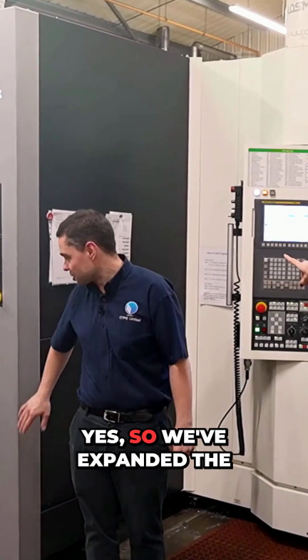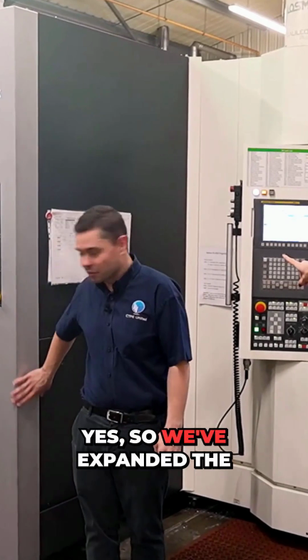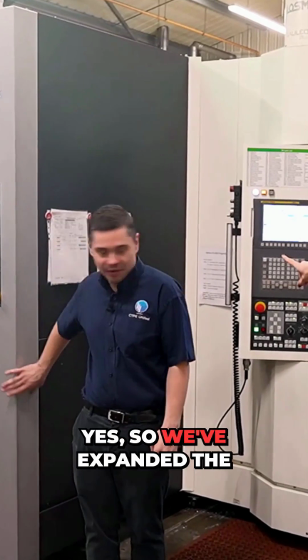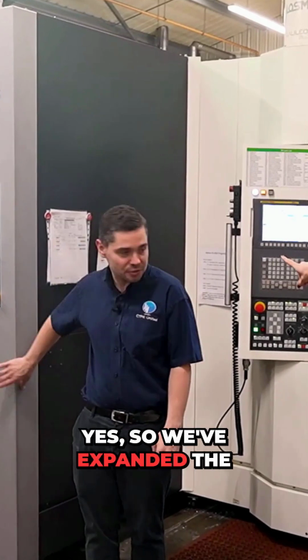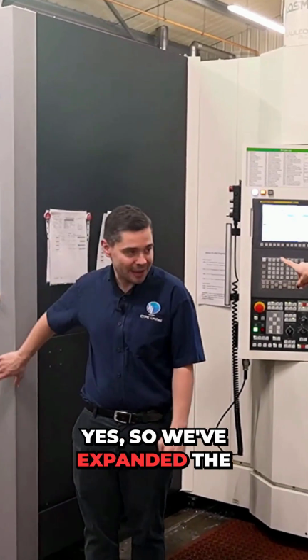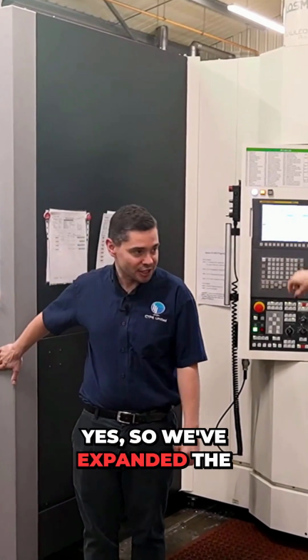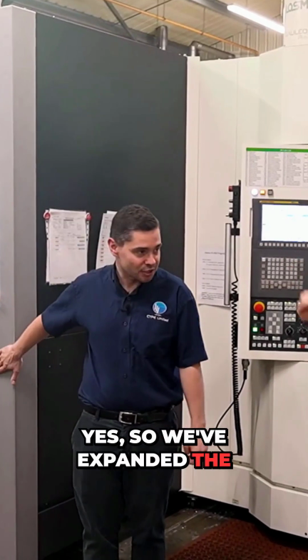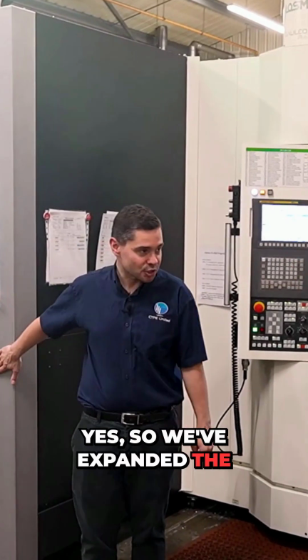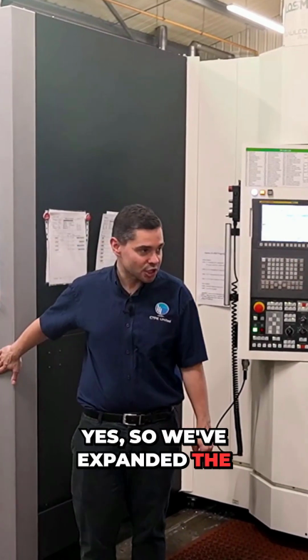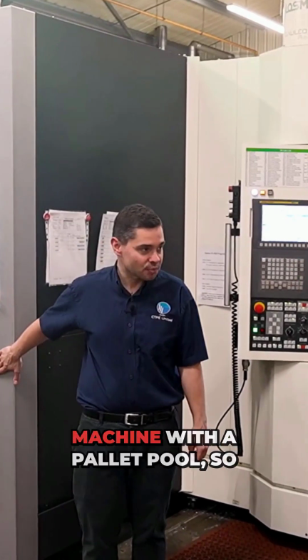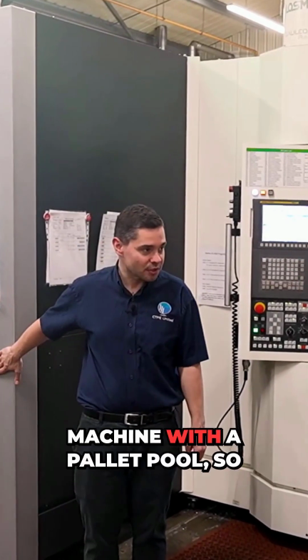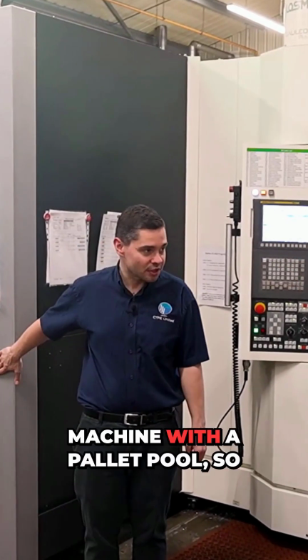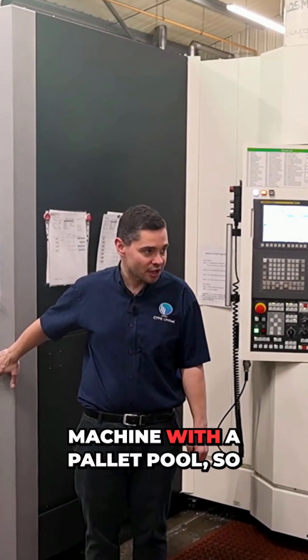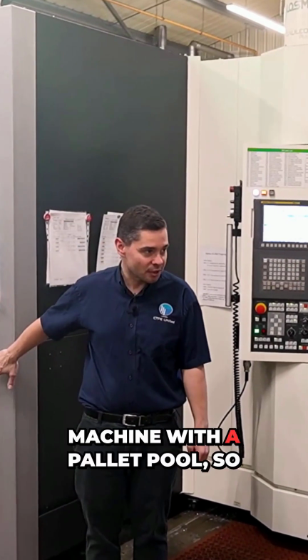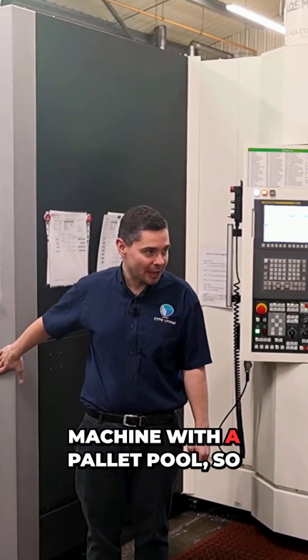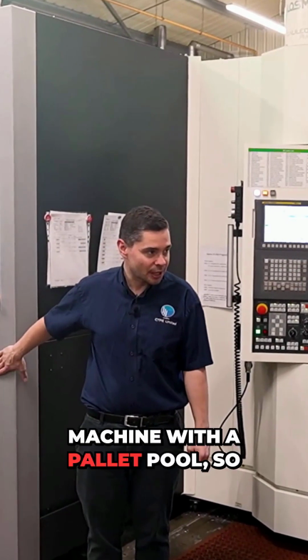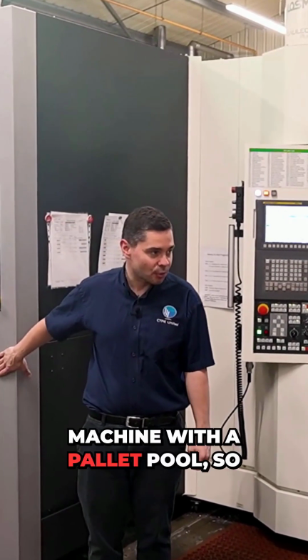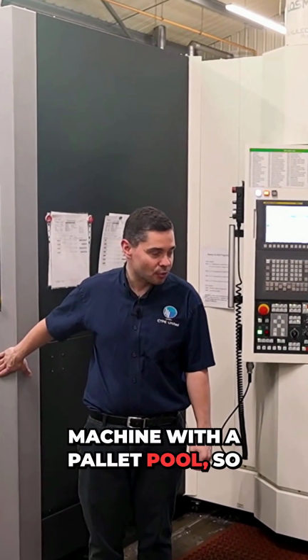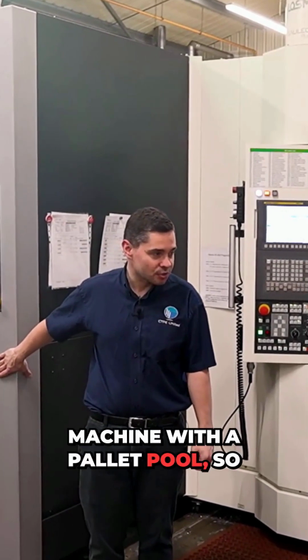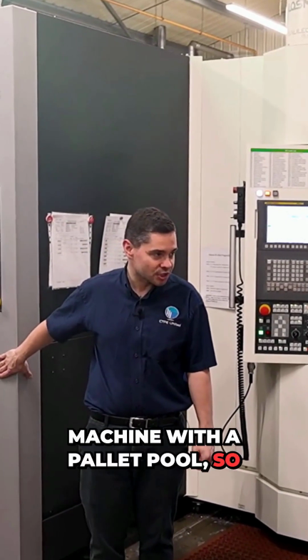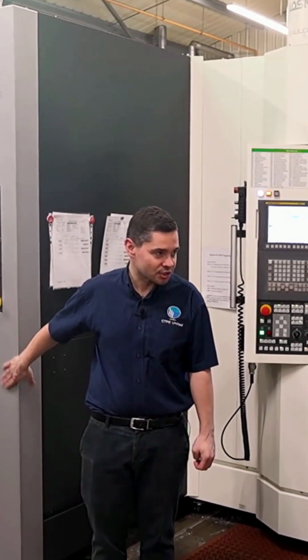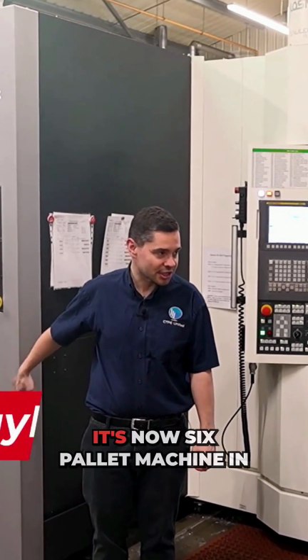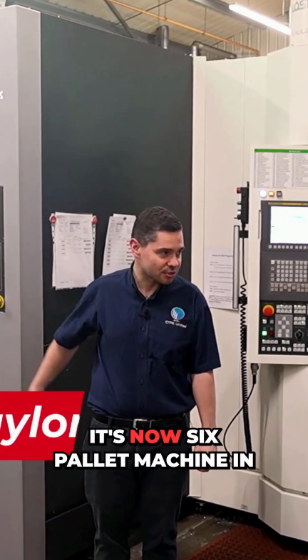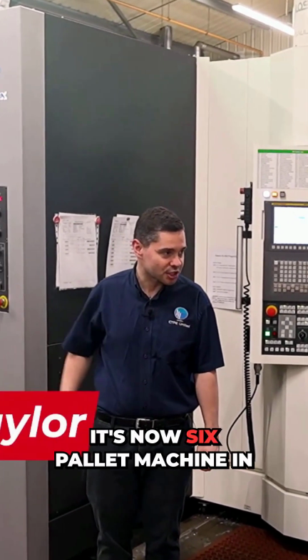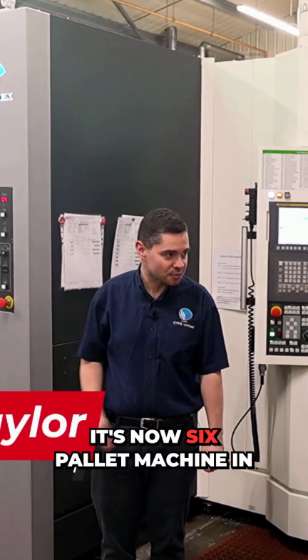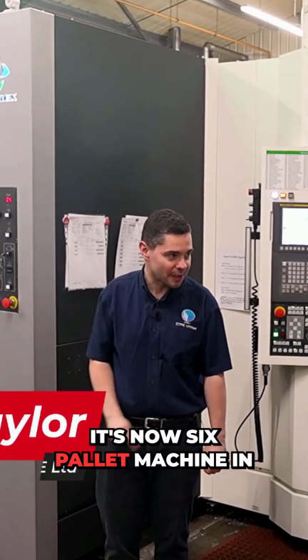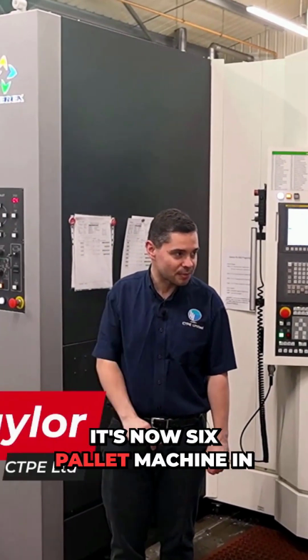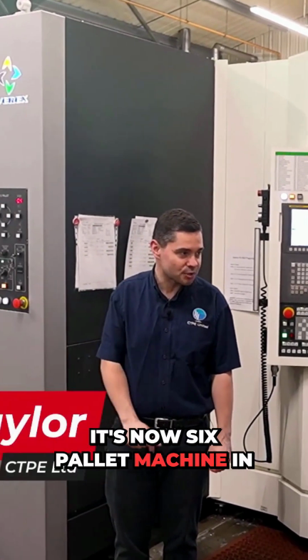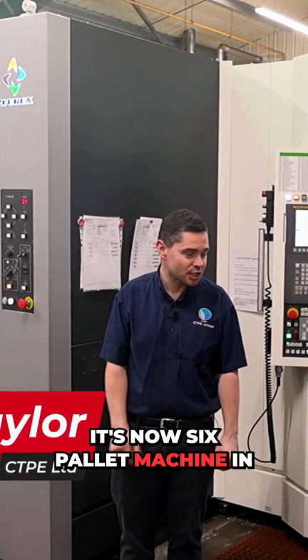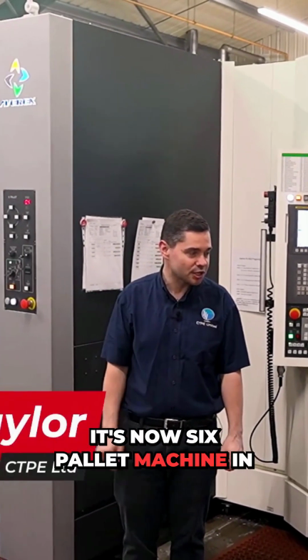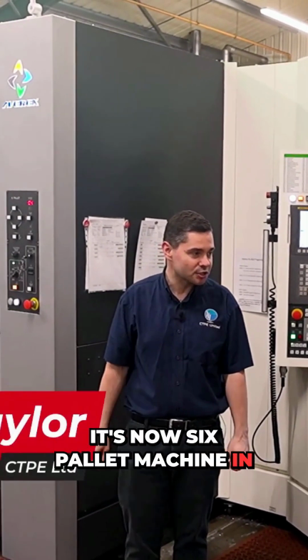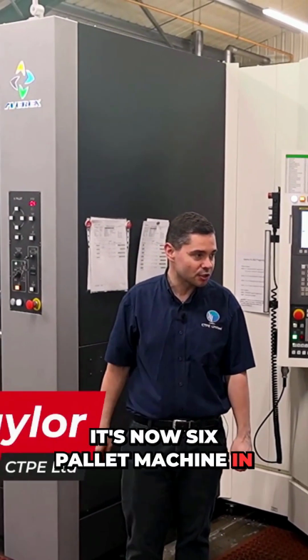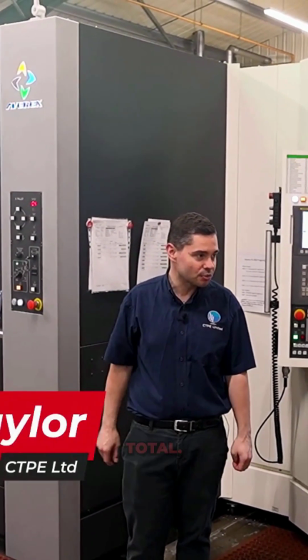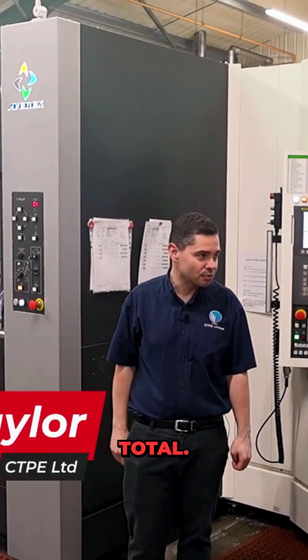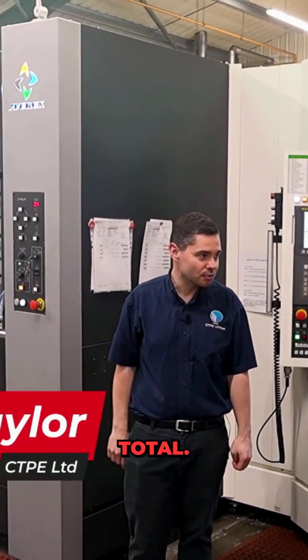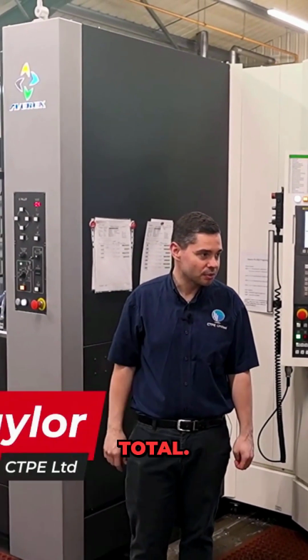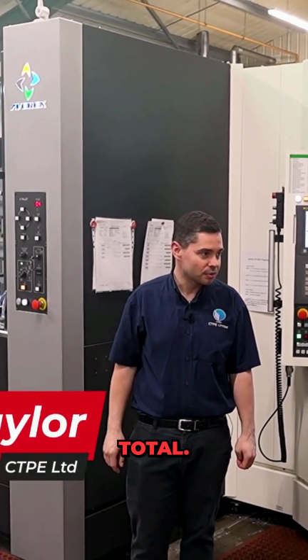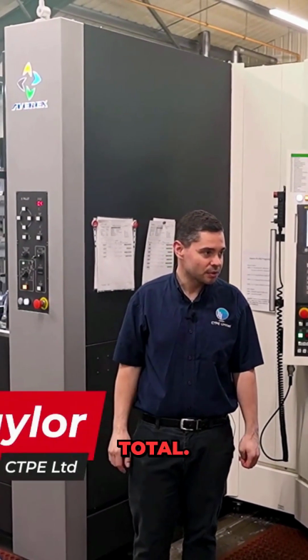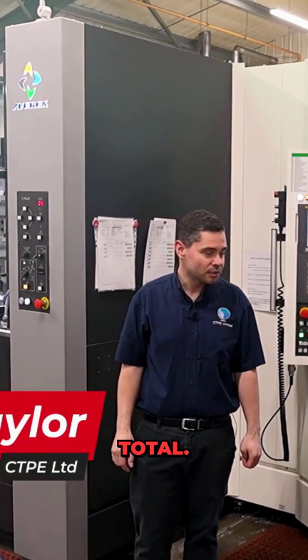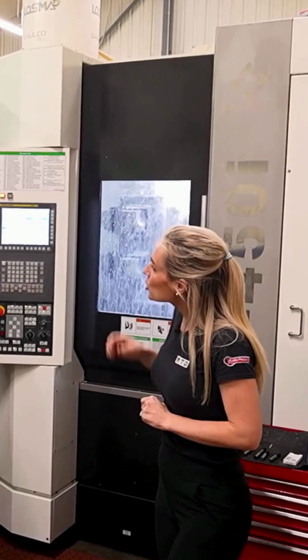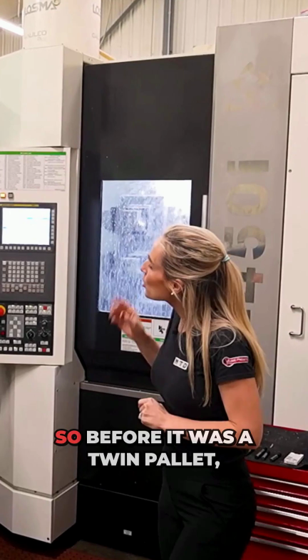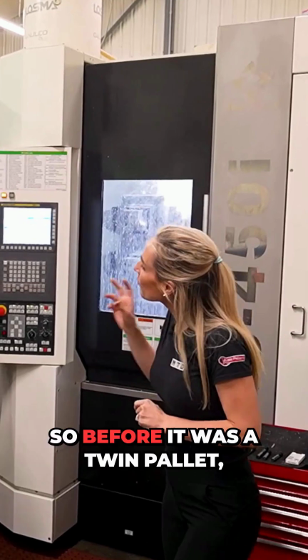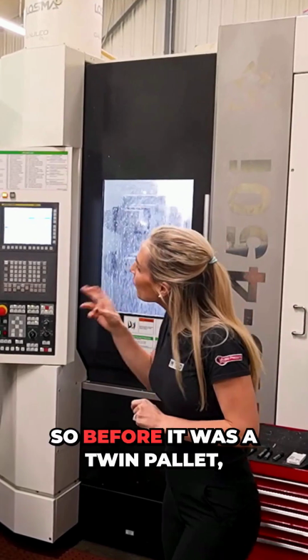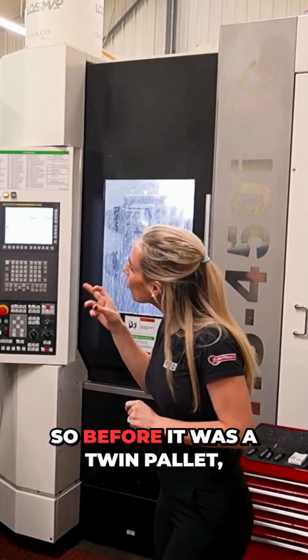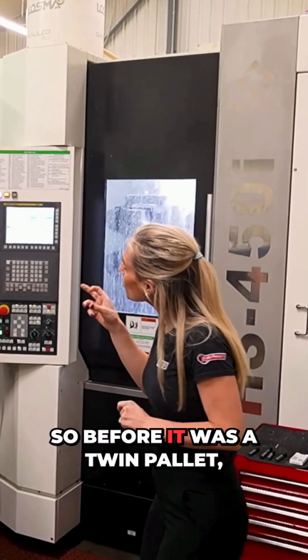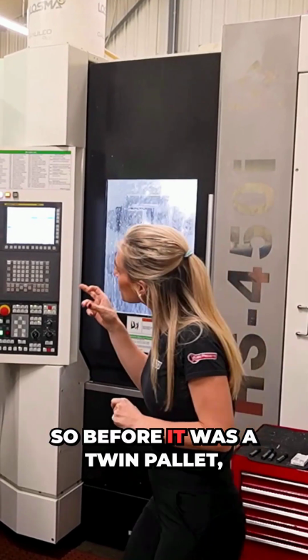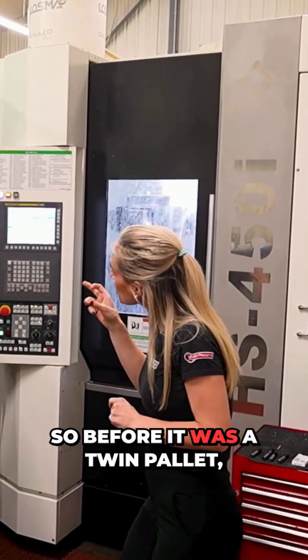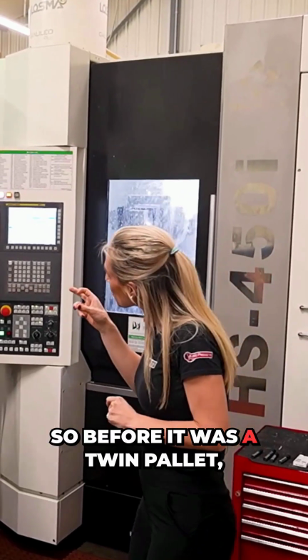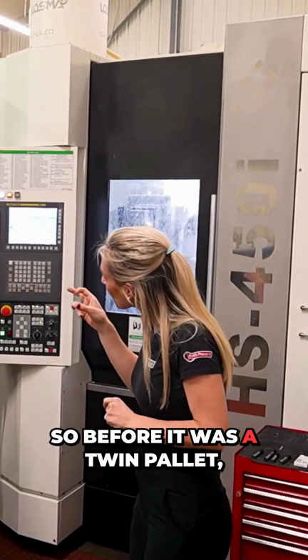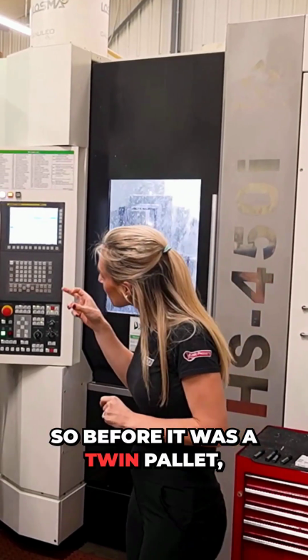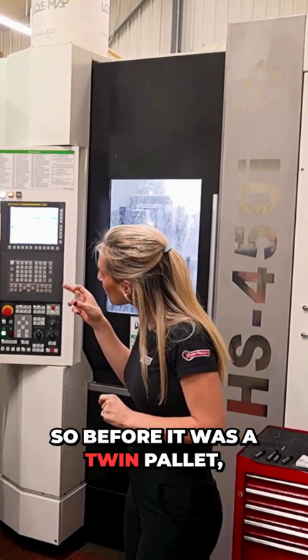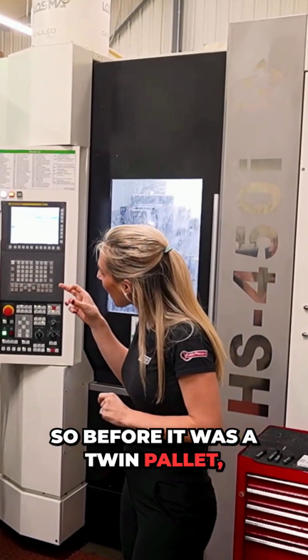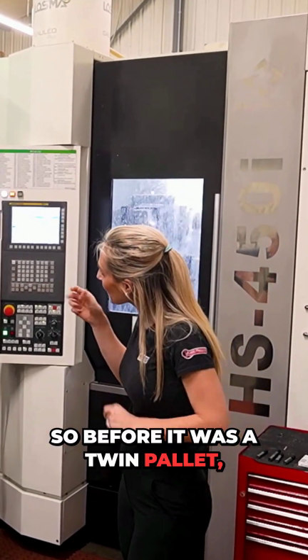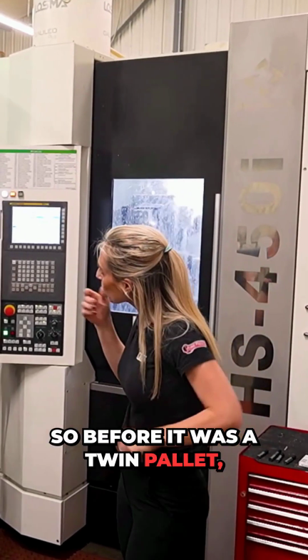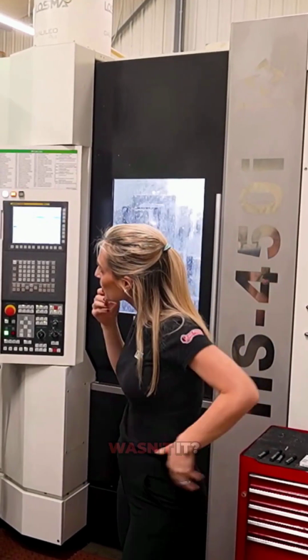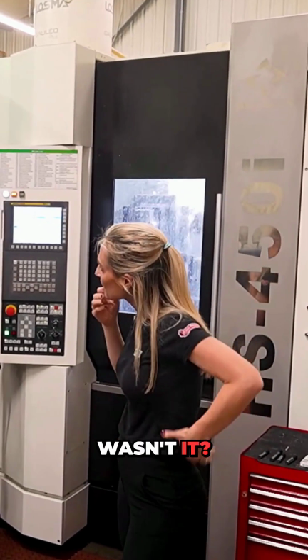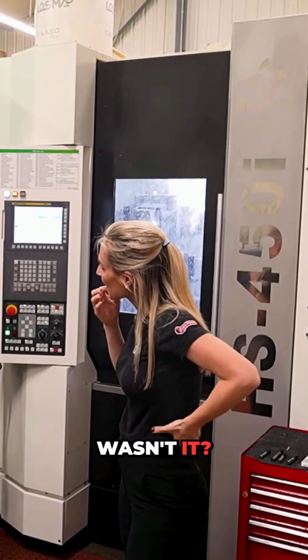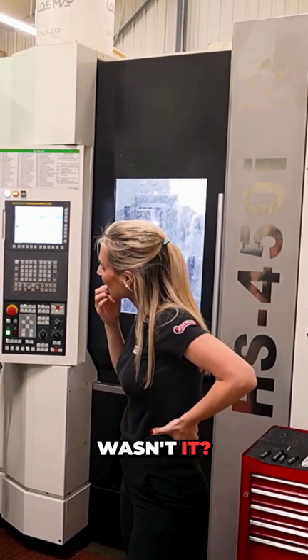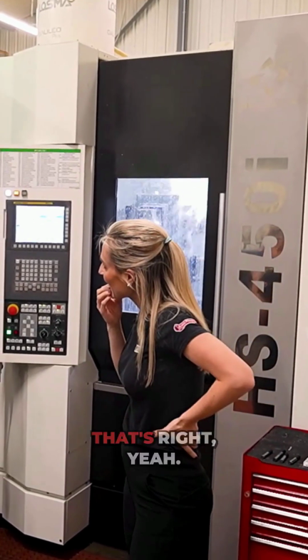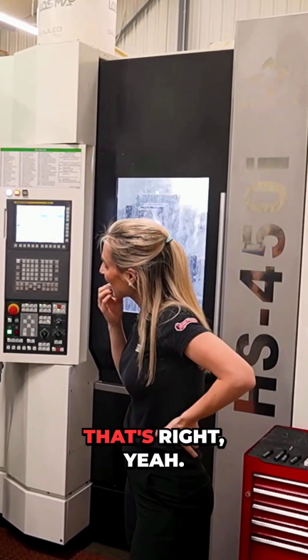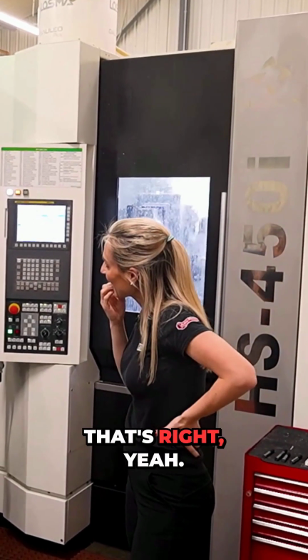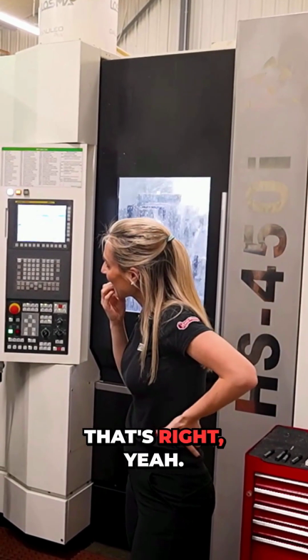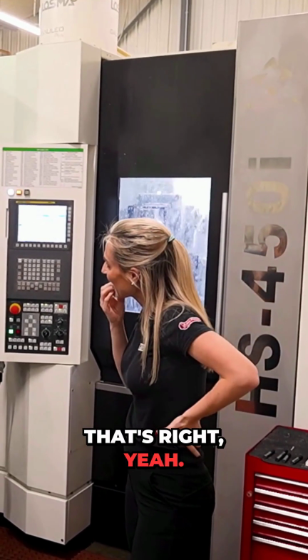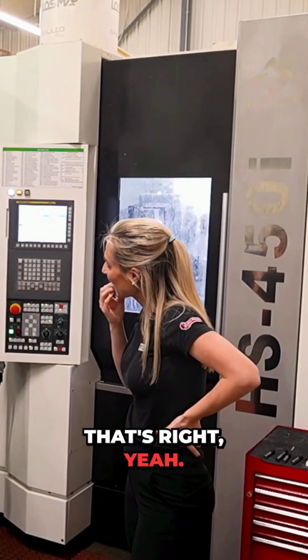We've expanded the machine with a pallet ball, so it's now a six pallet machine in total. Before it was a twin pallet, that's right.